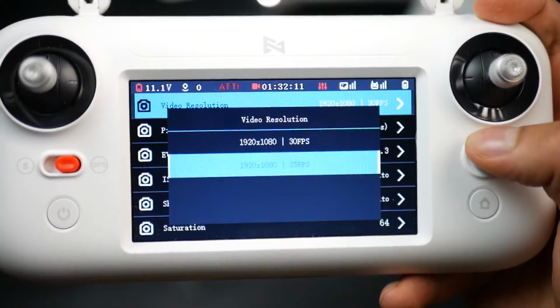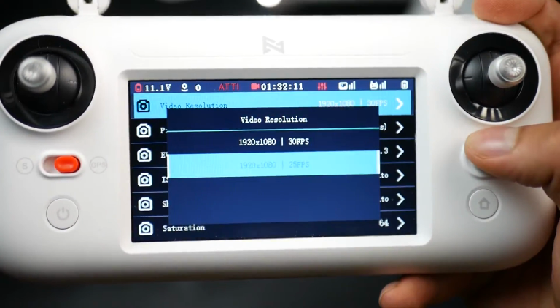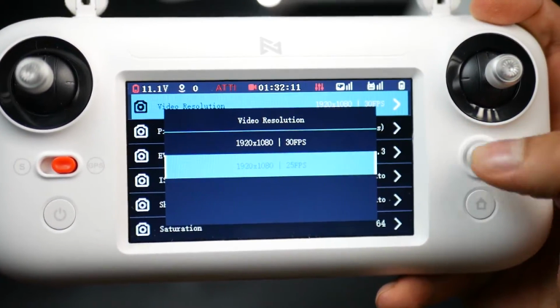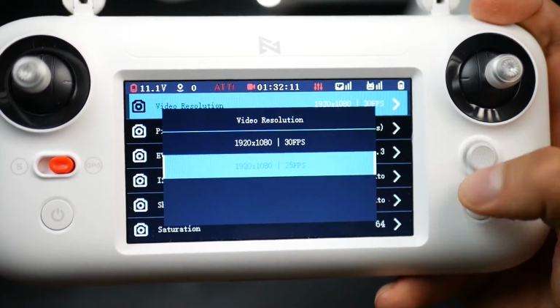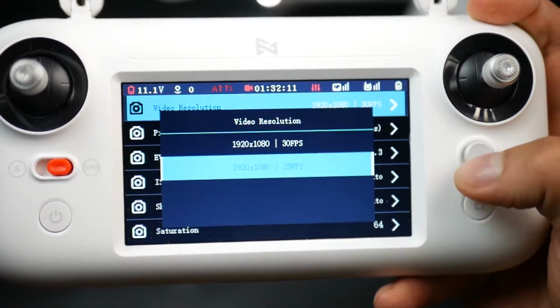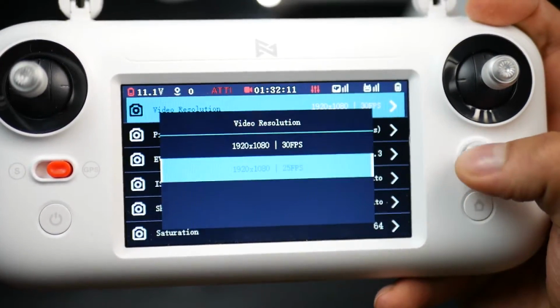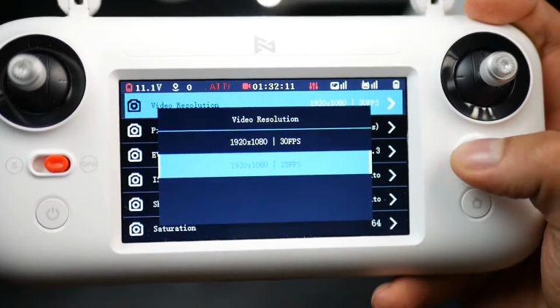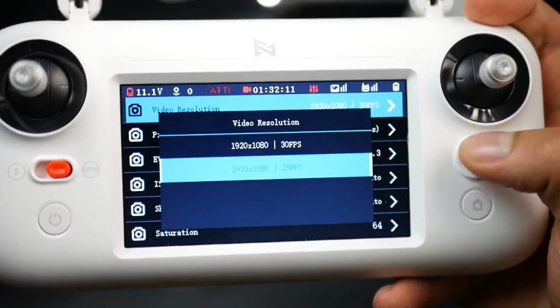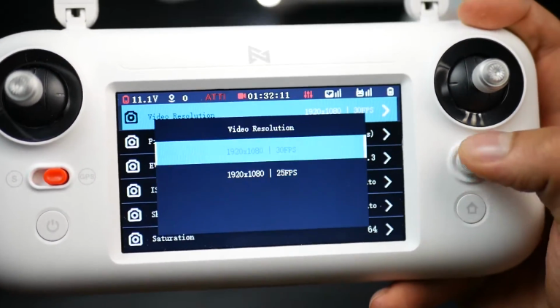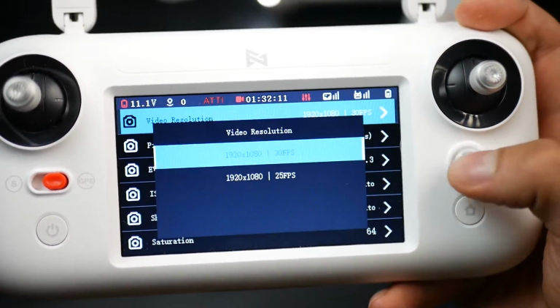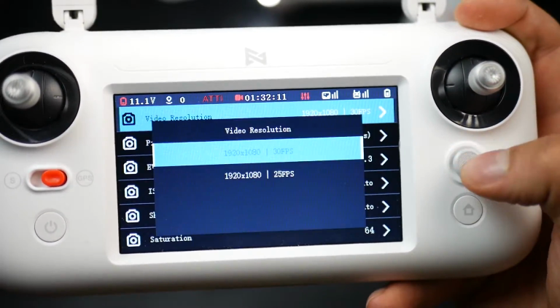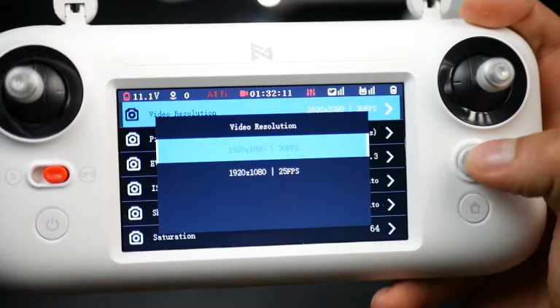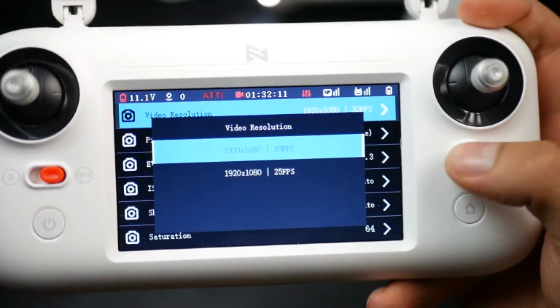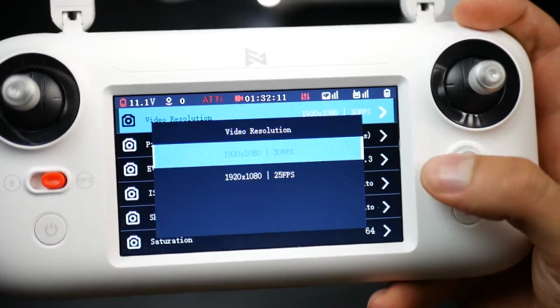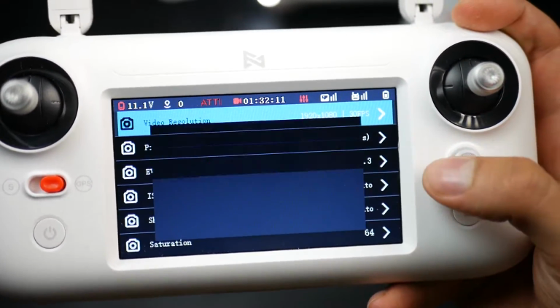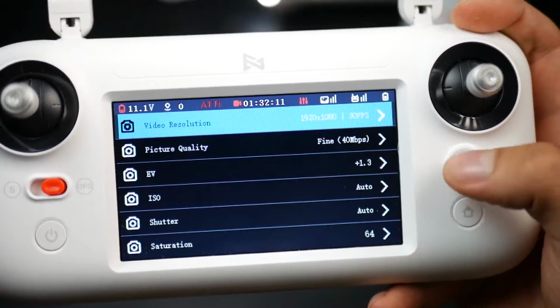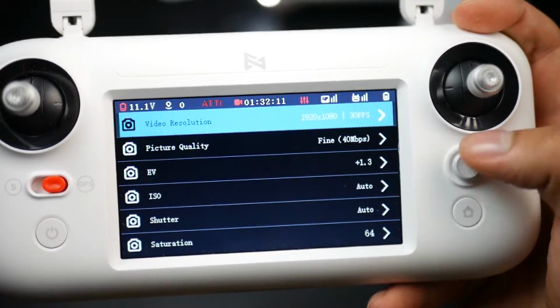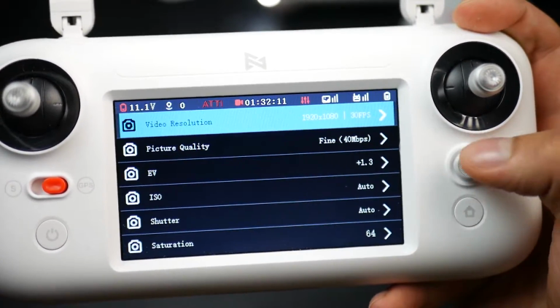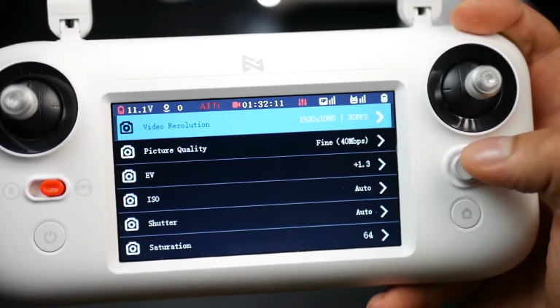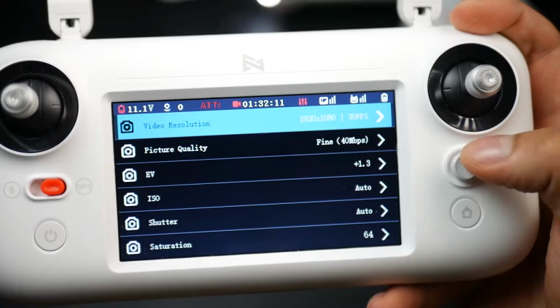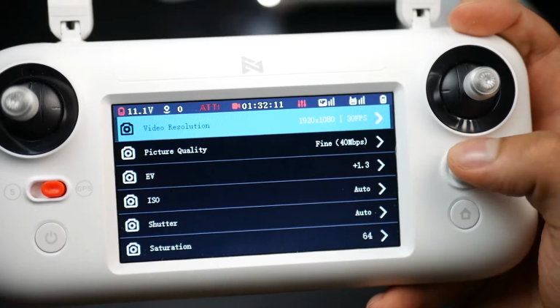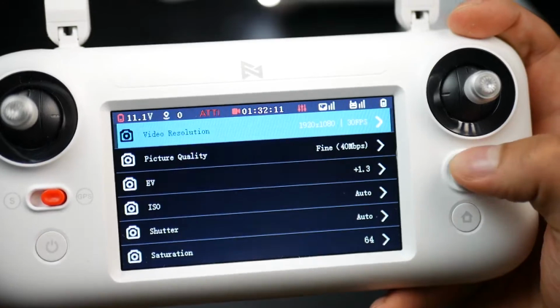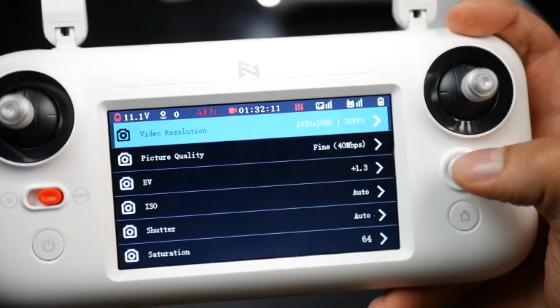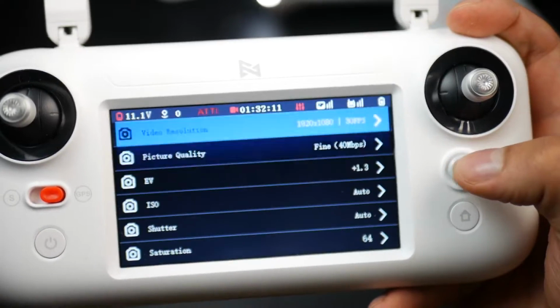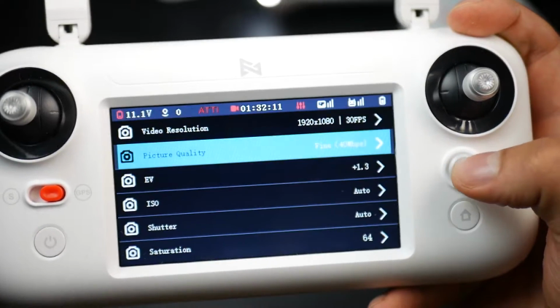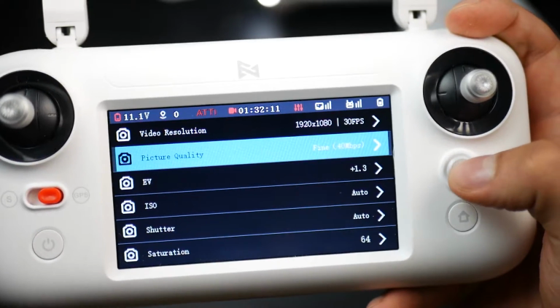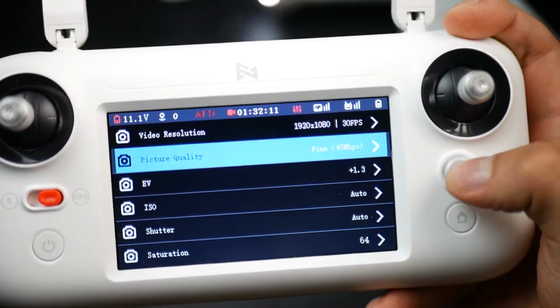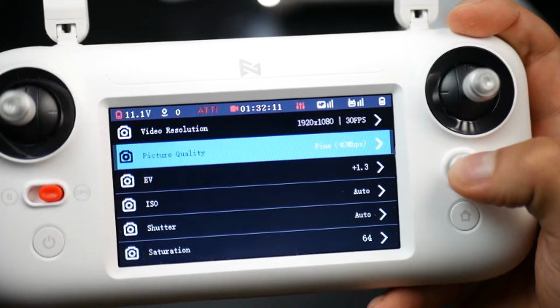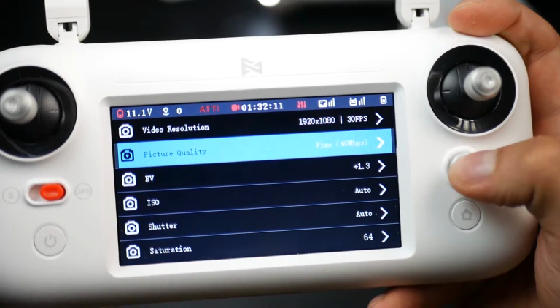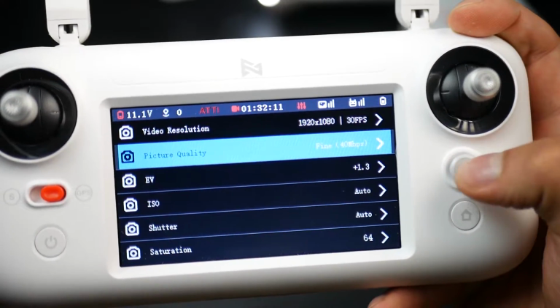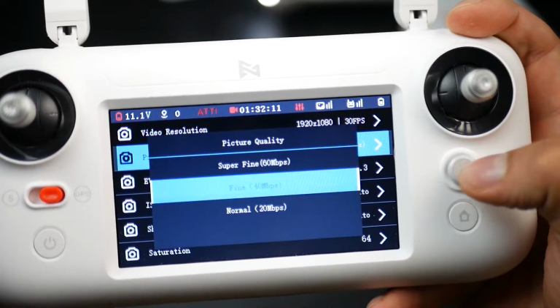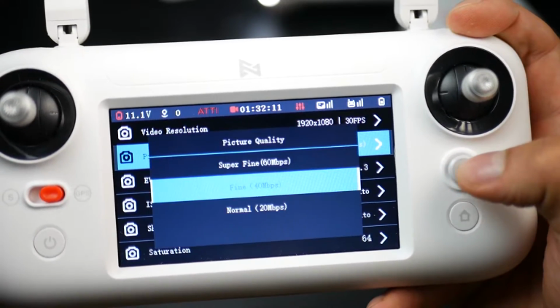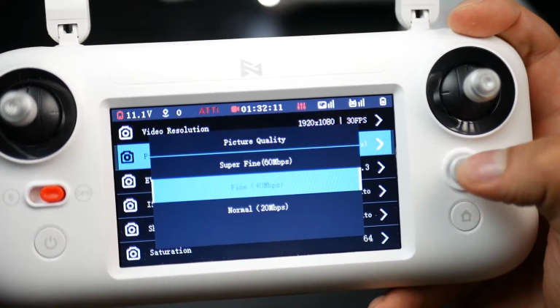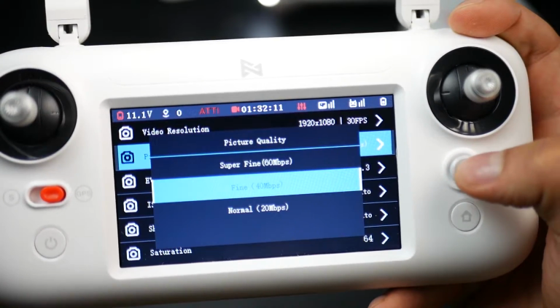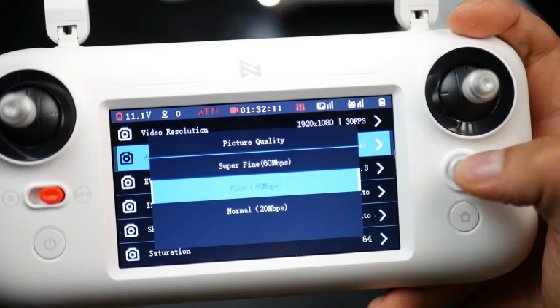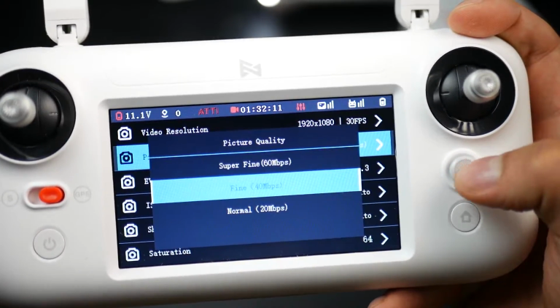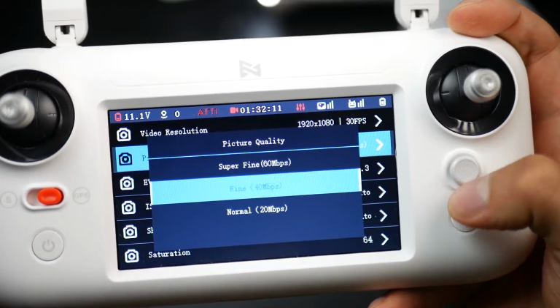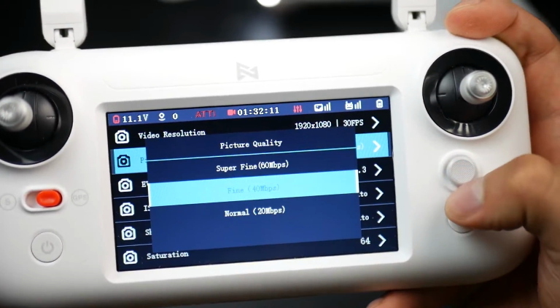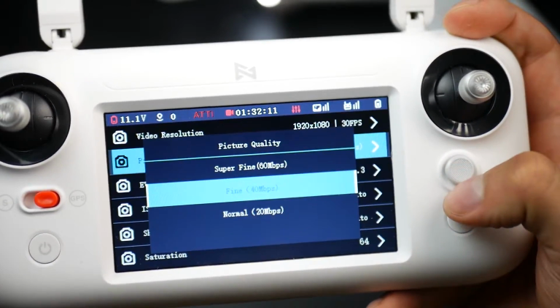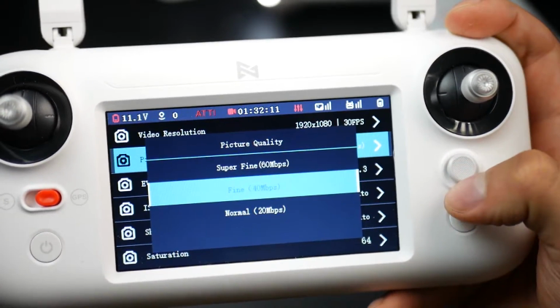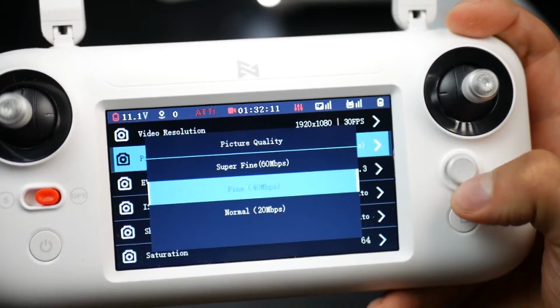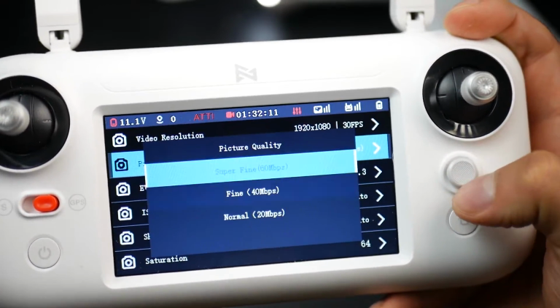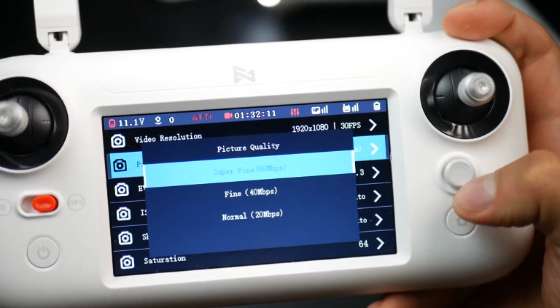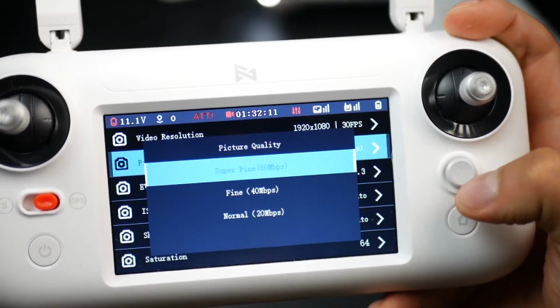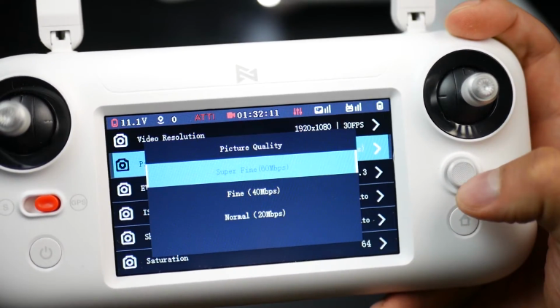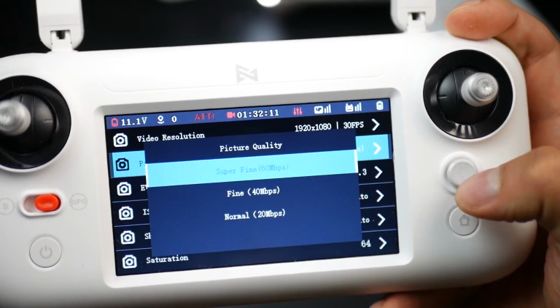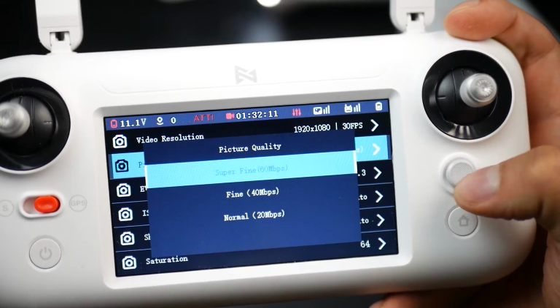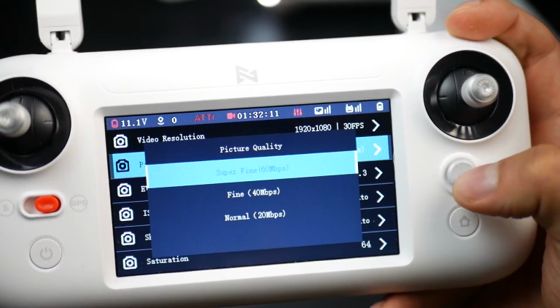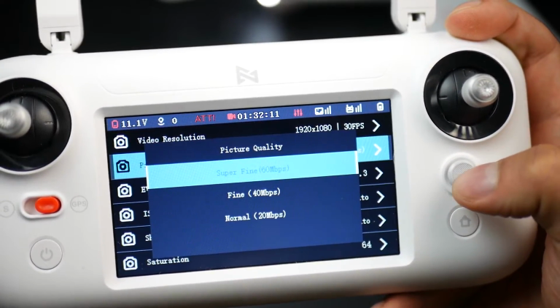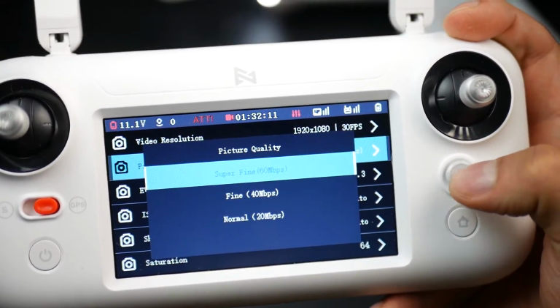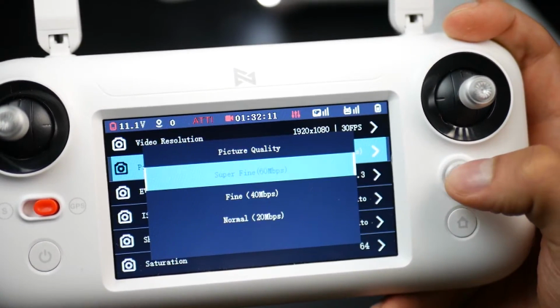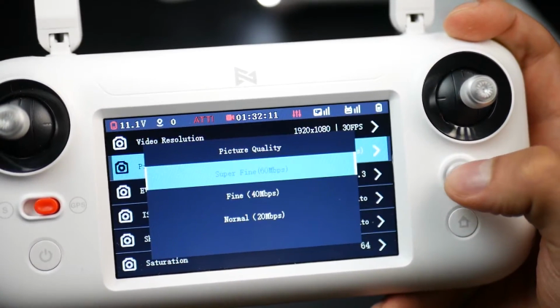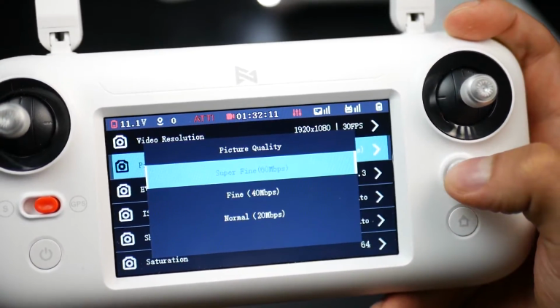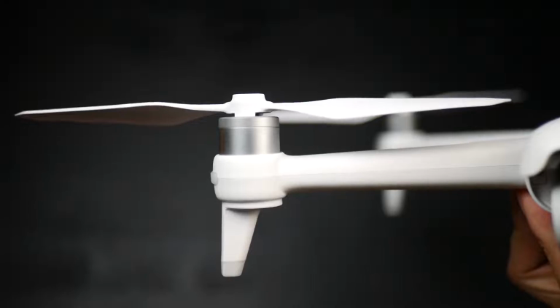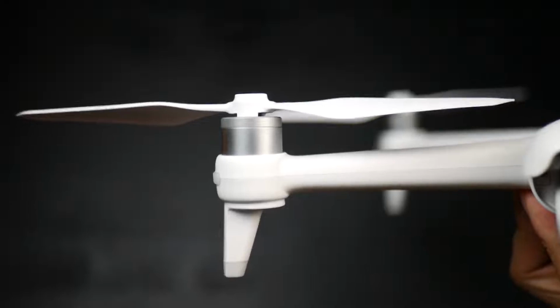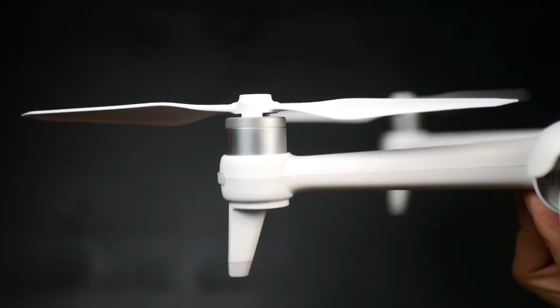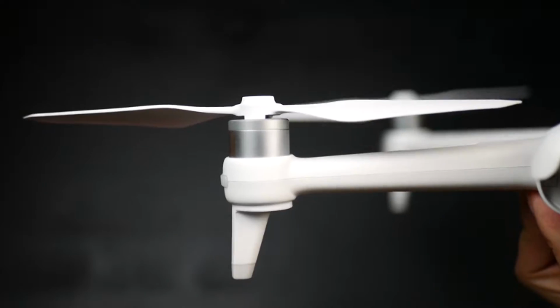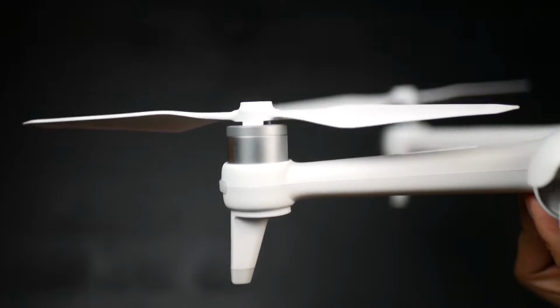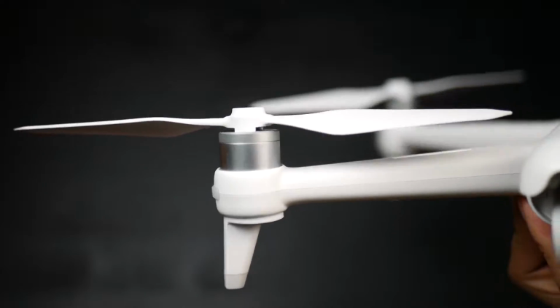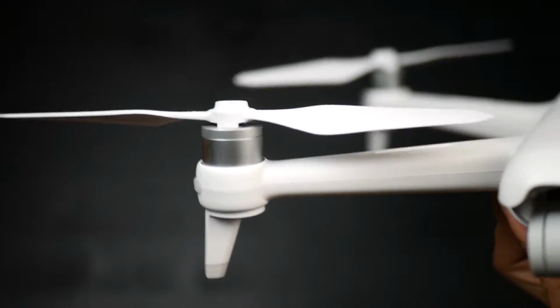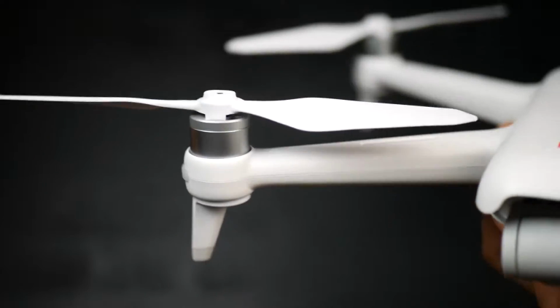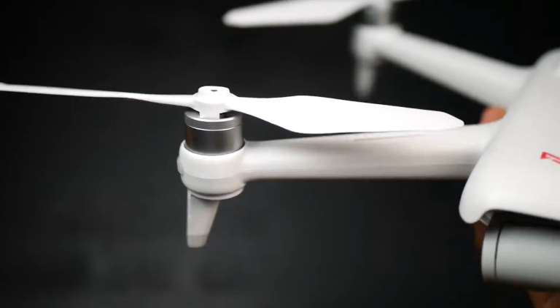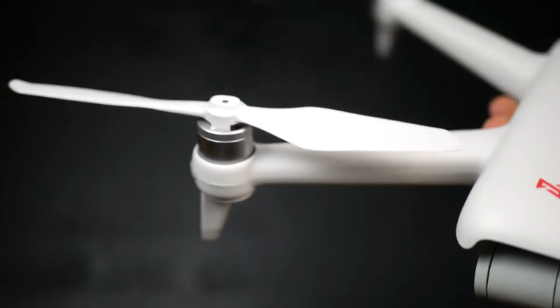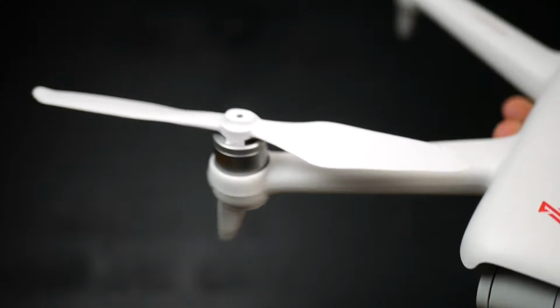The screen also shows things like speed, distance, height, battery life, signal strength and more. Let's get to the drone itself.